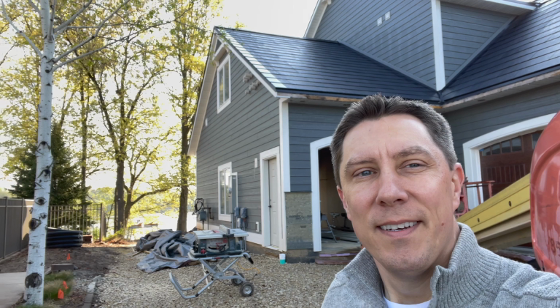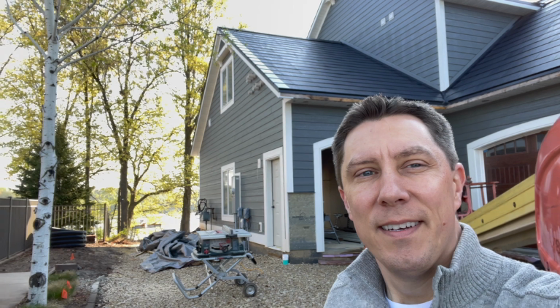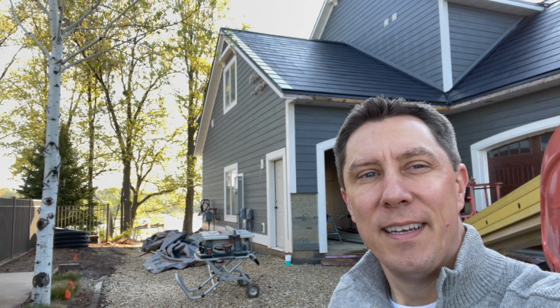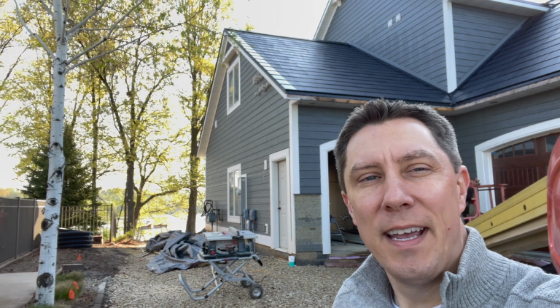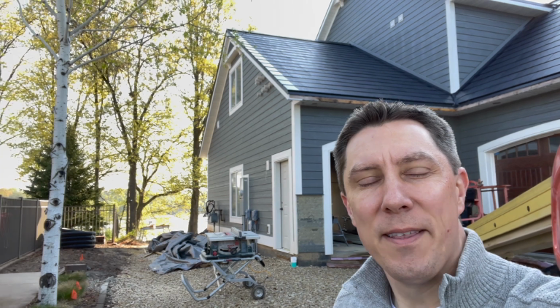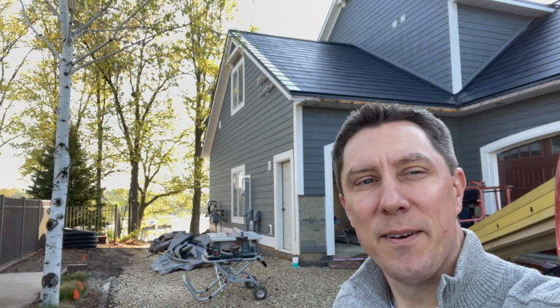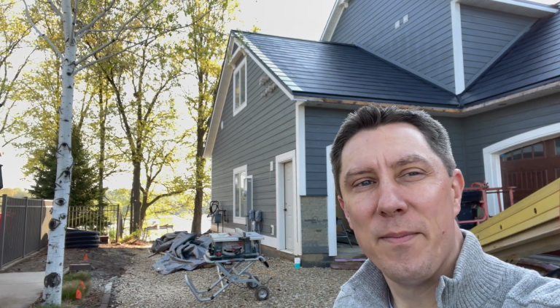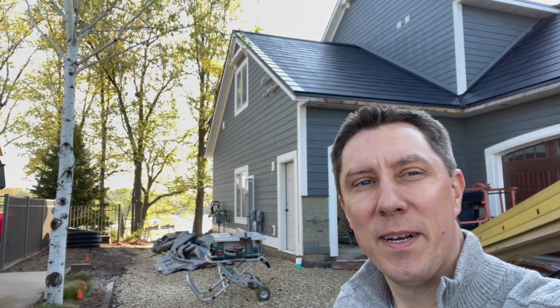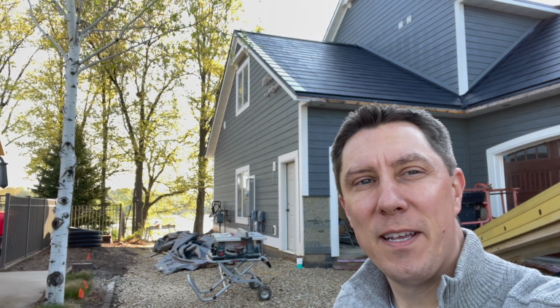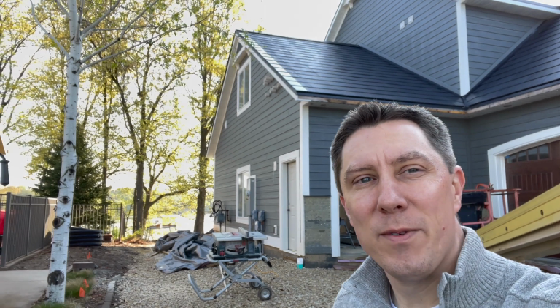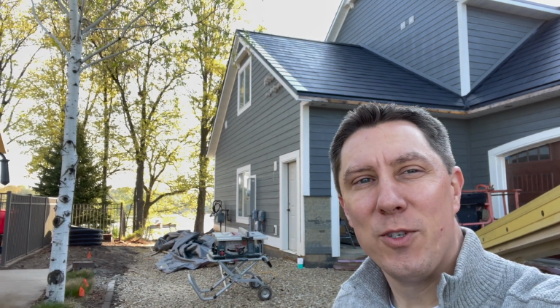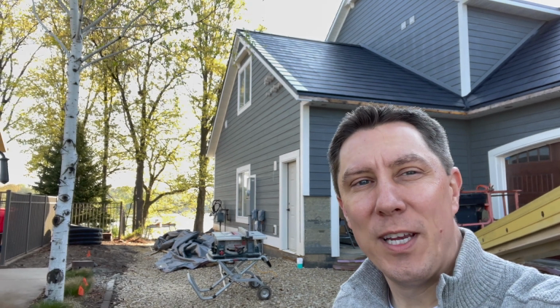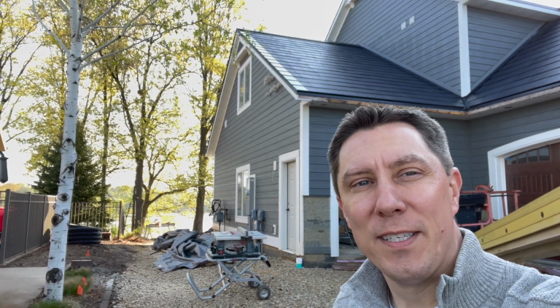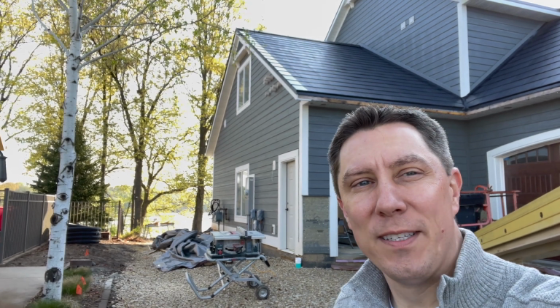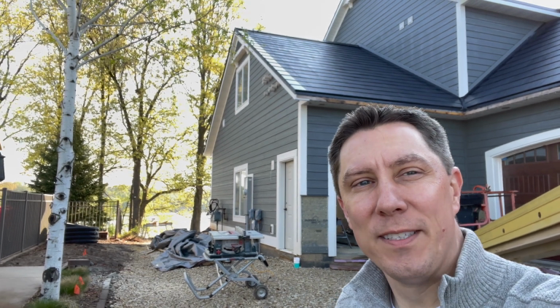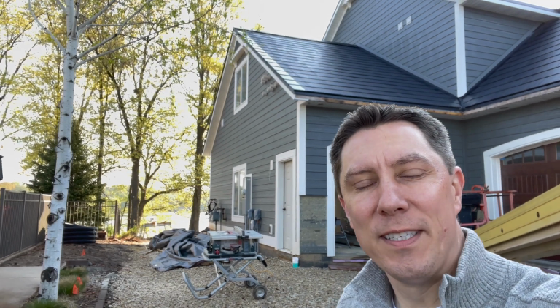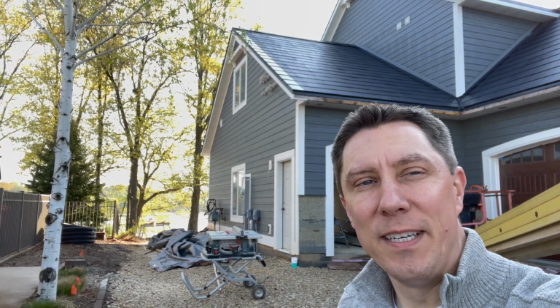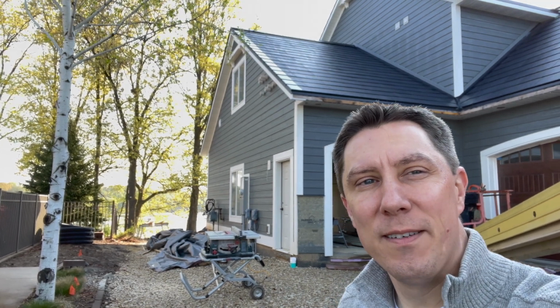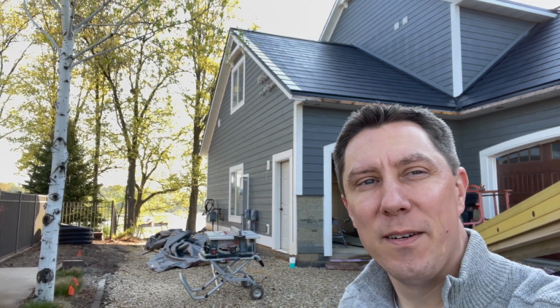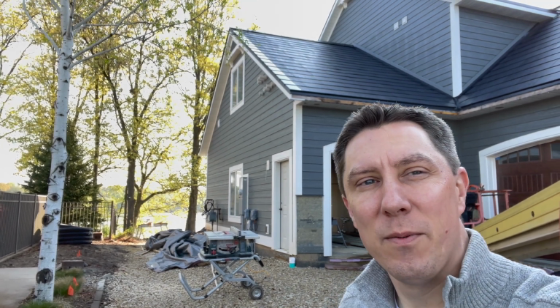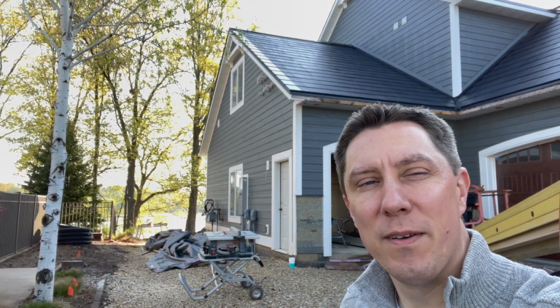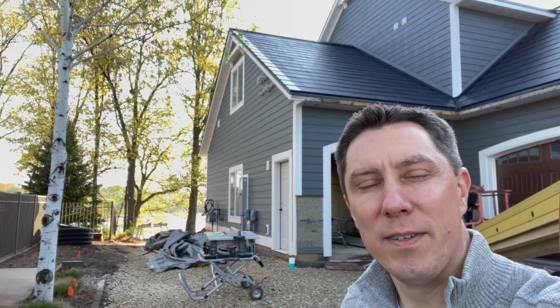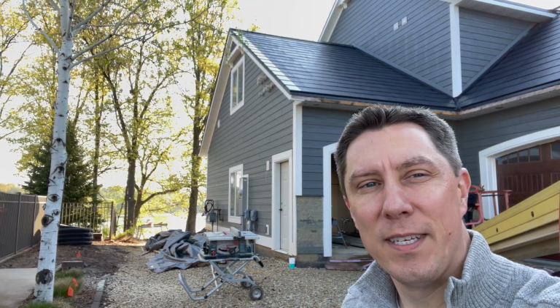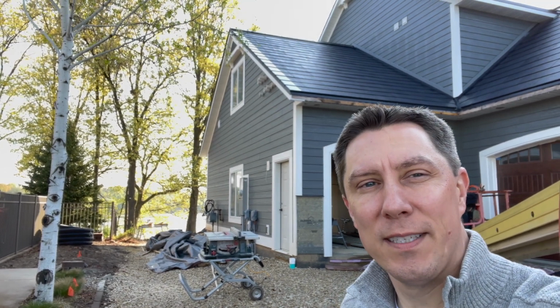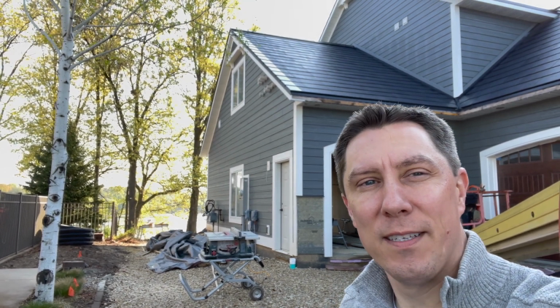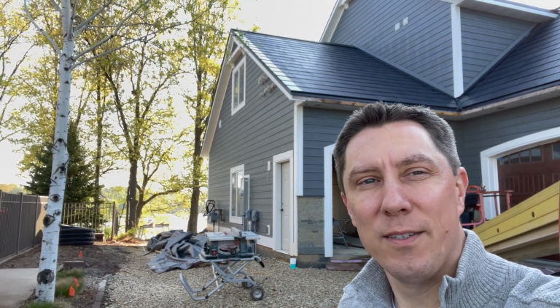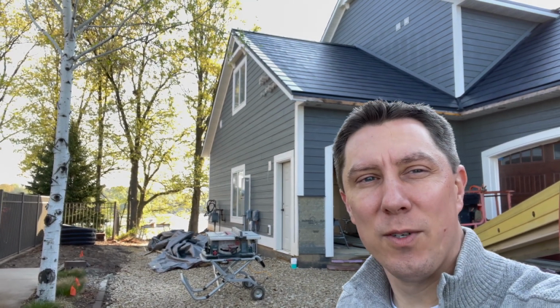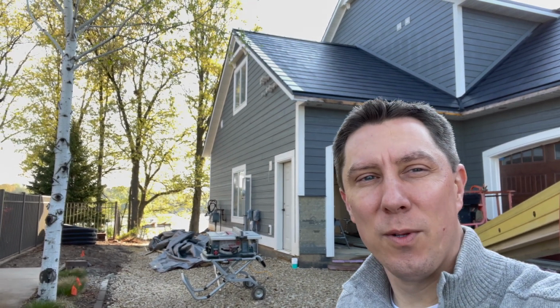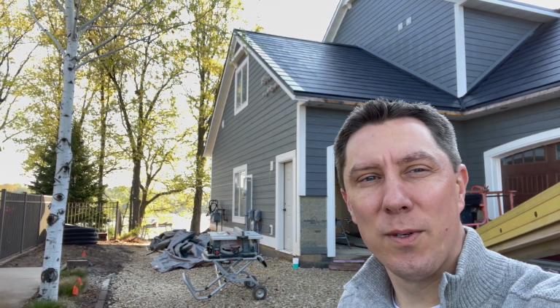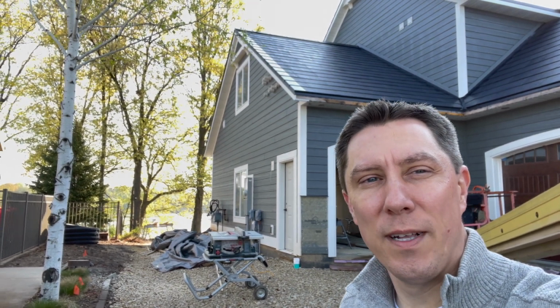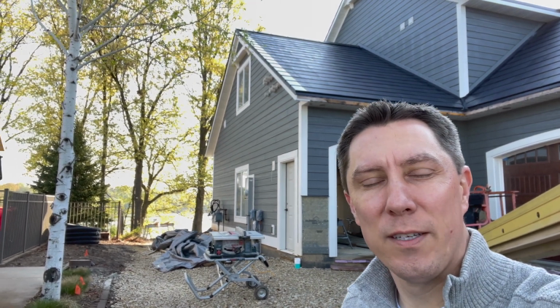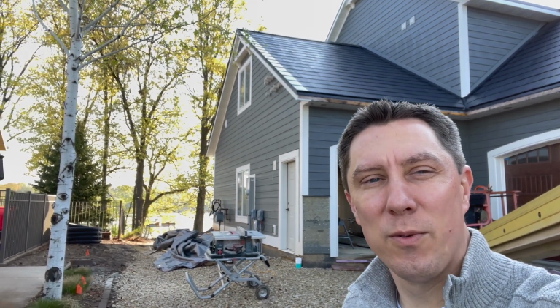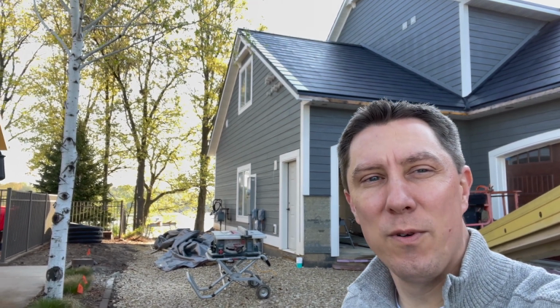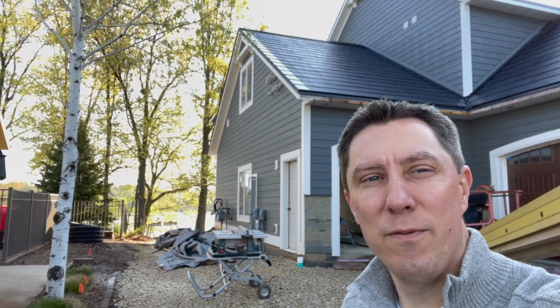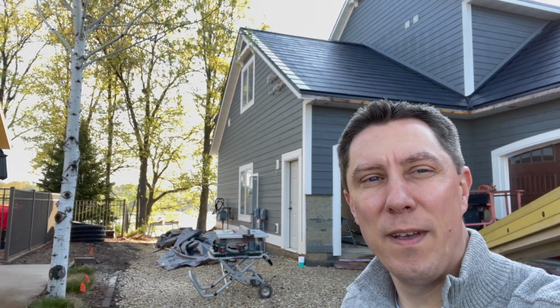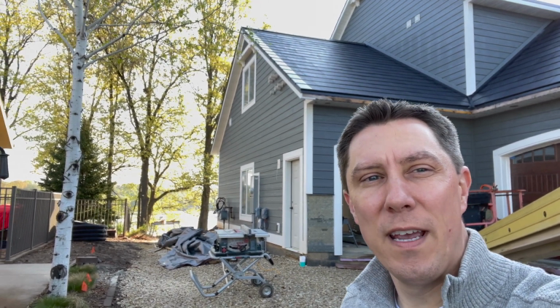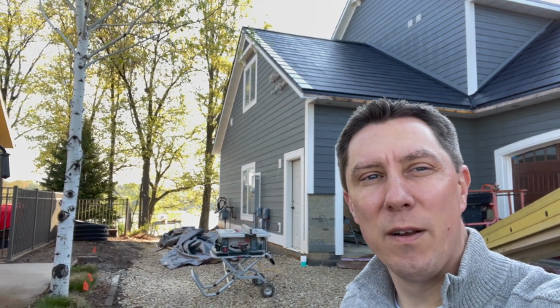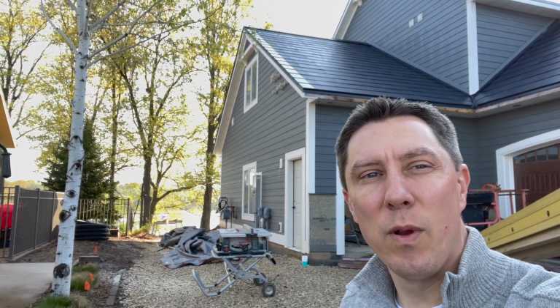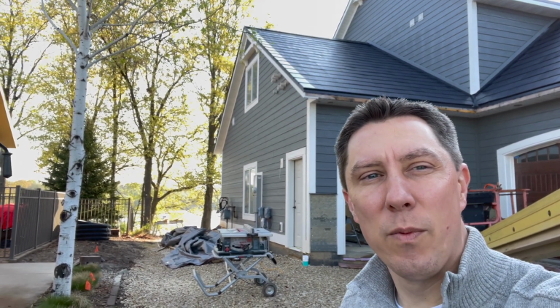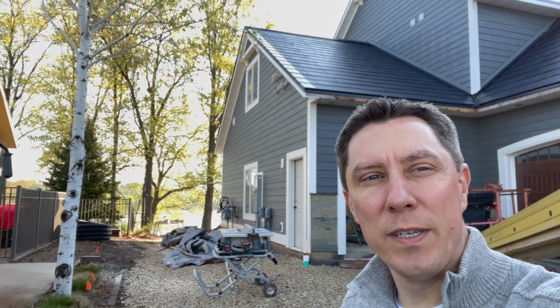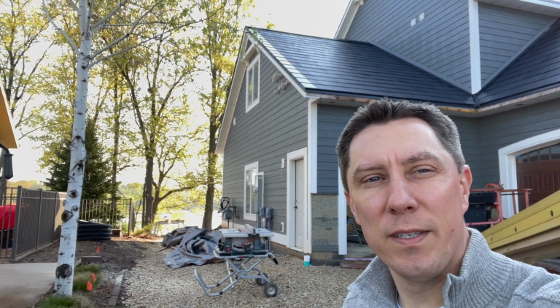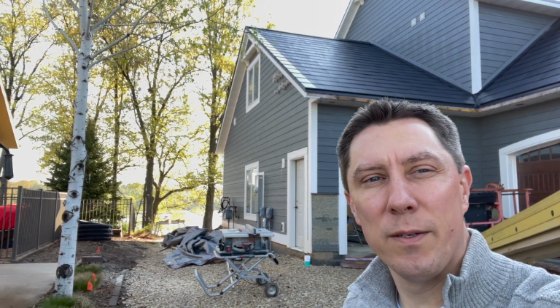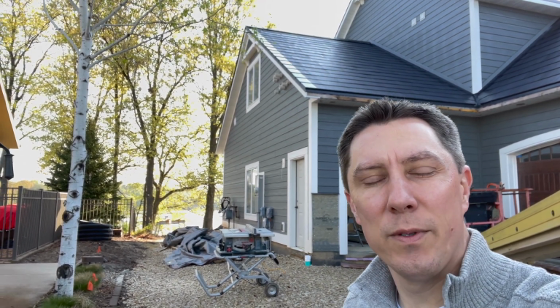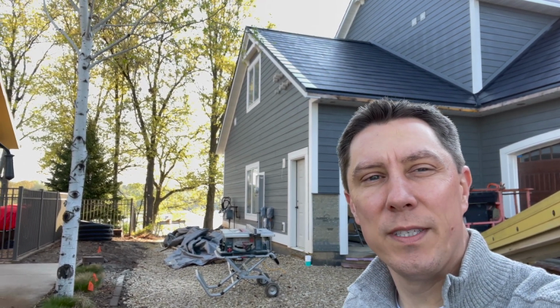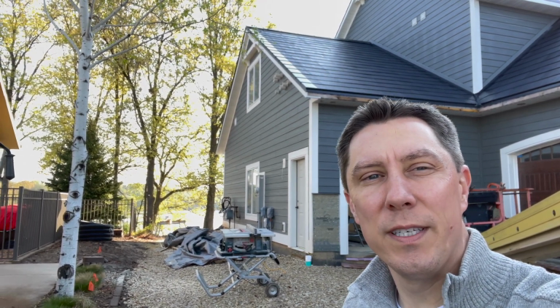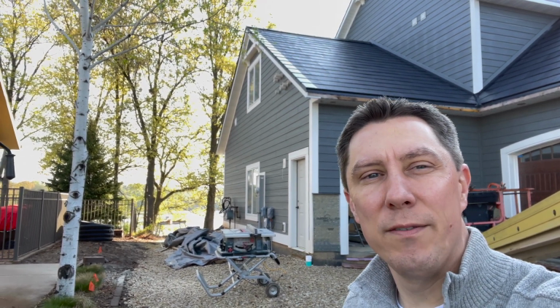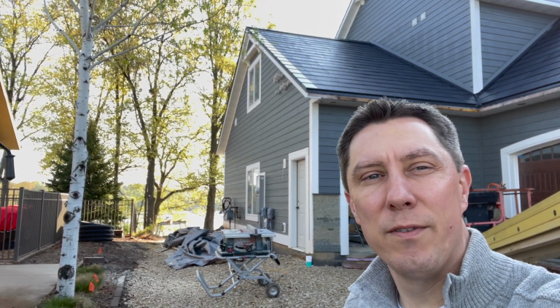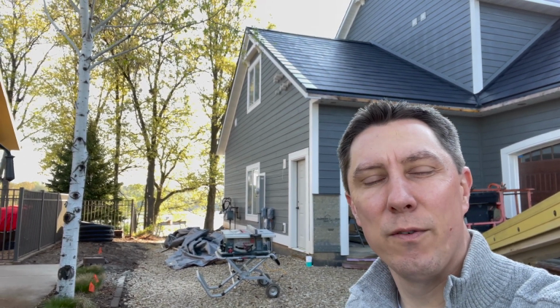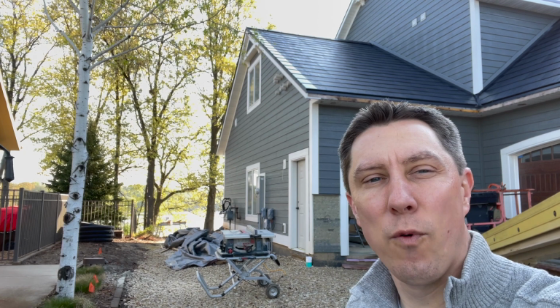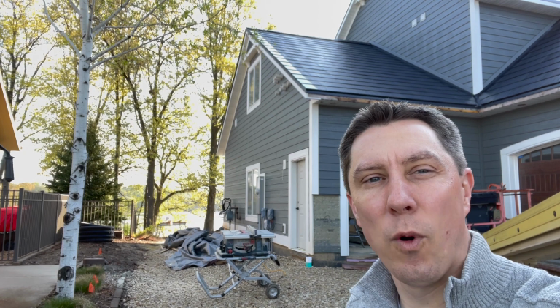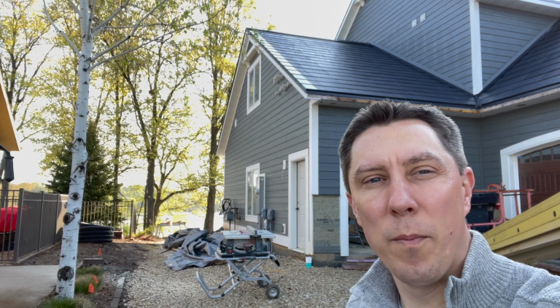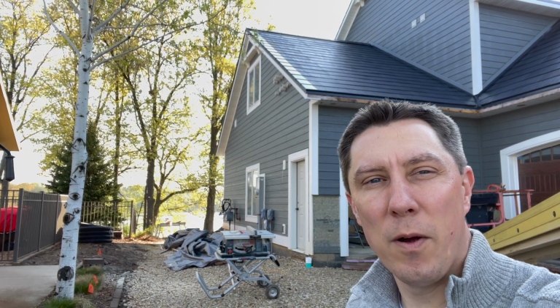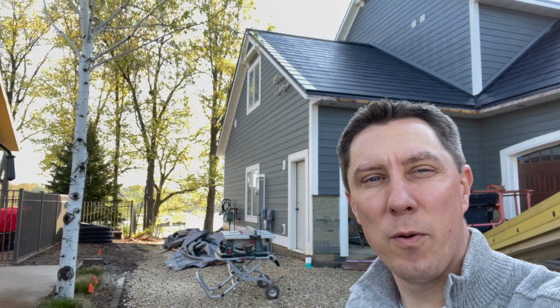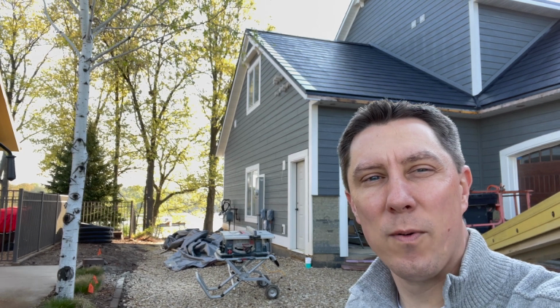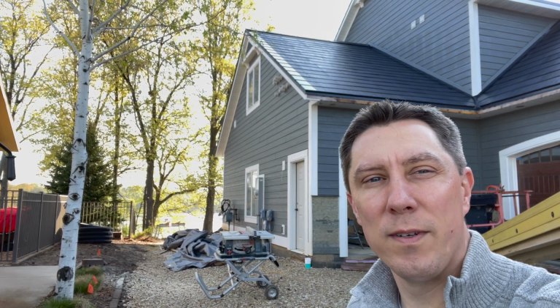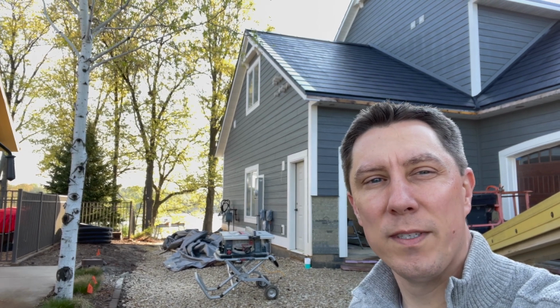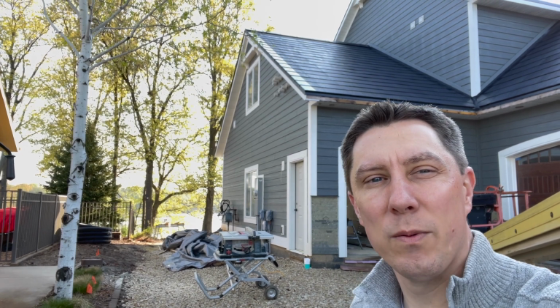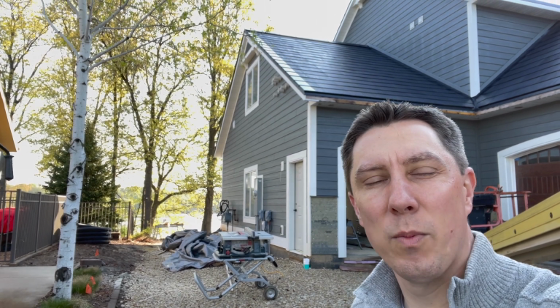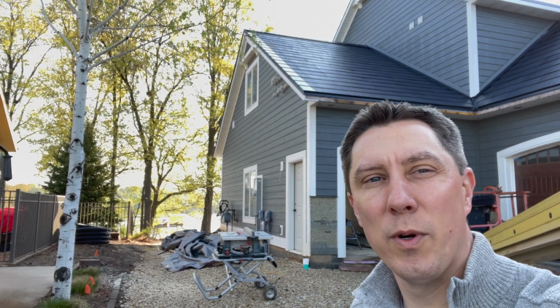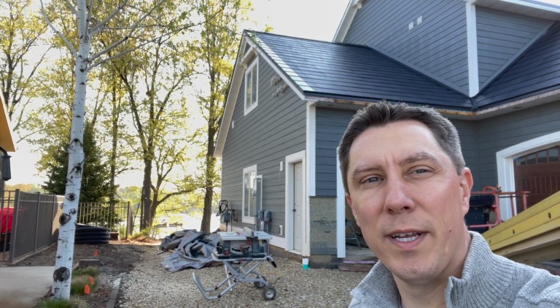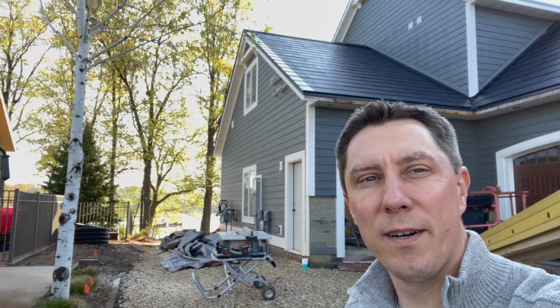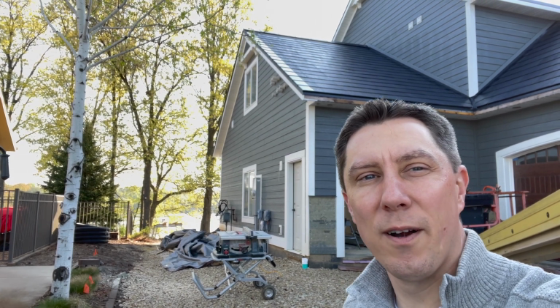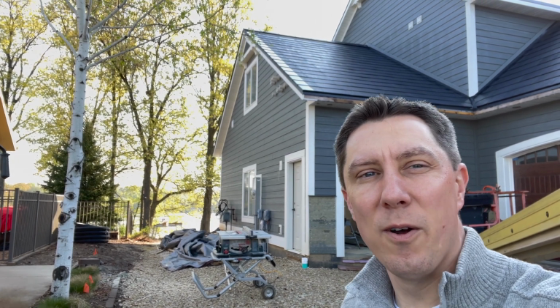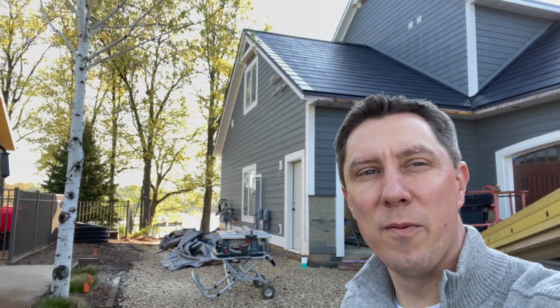Hey there, my name is Jason Lassine. We have a Tesla solar glass roof and we recently received four Powerwalls that we're putting in our home.